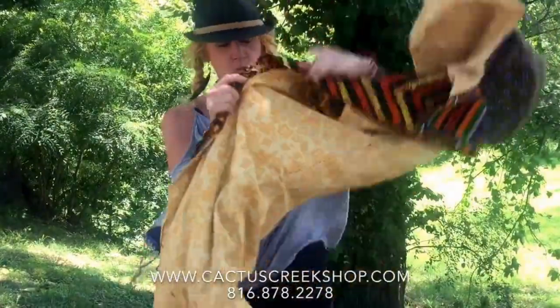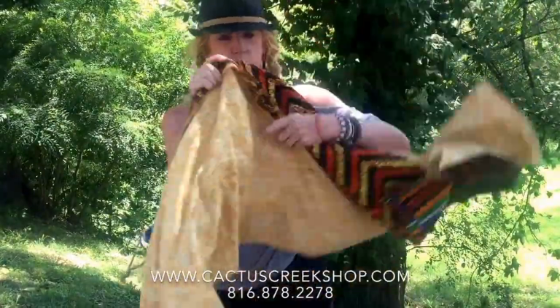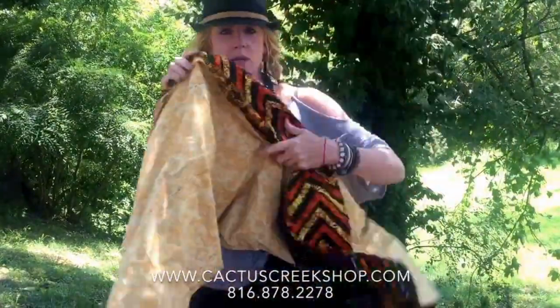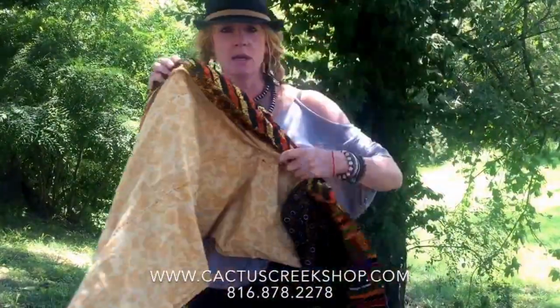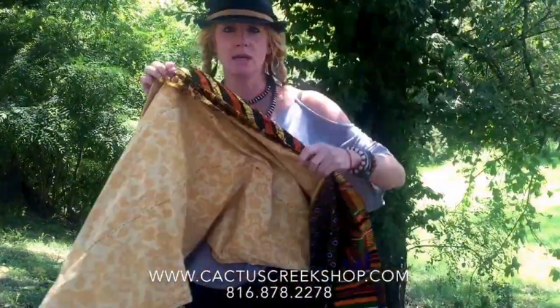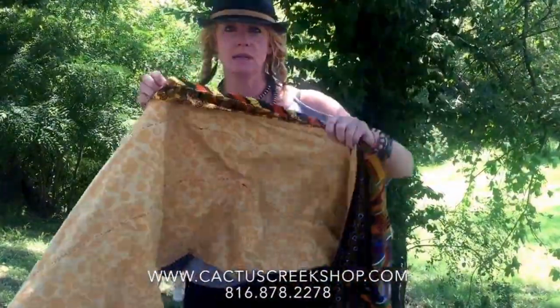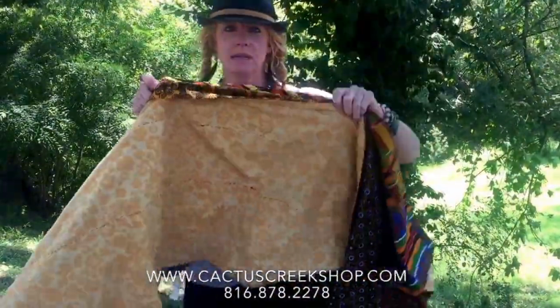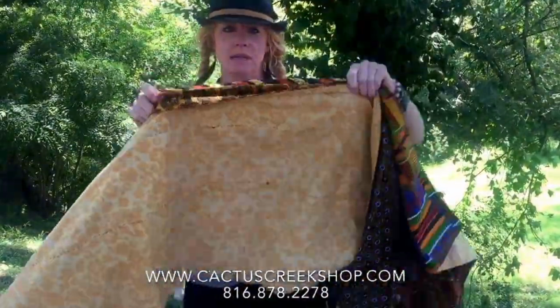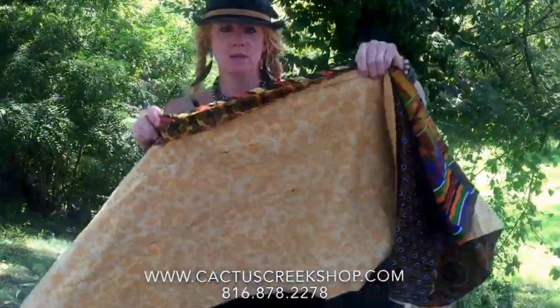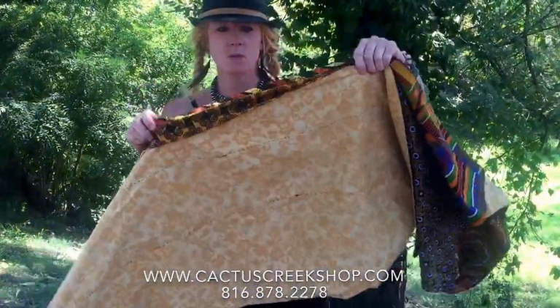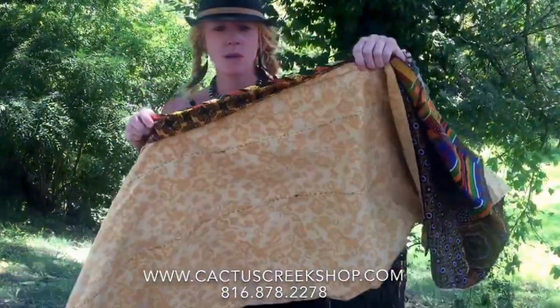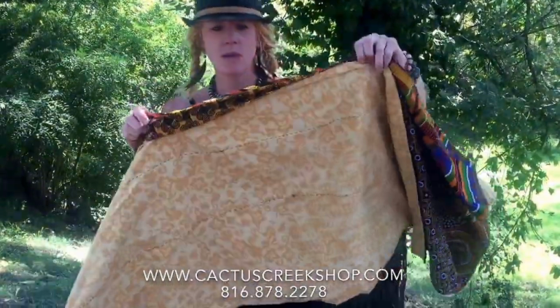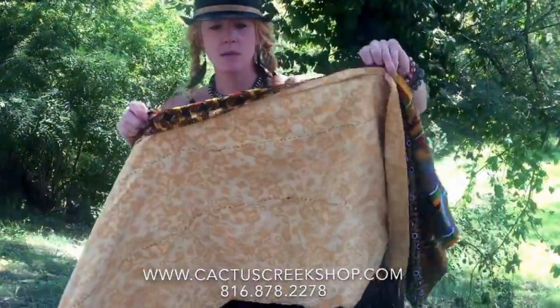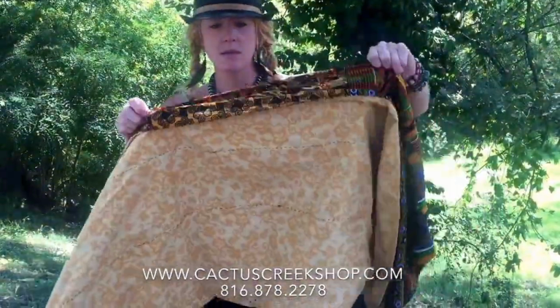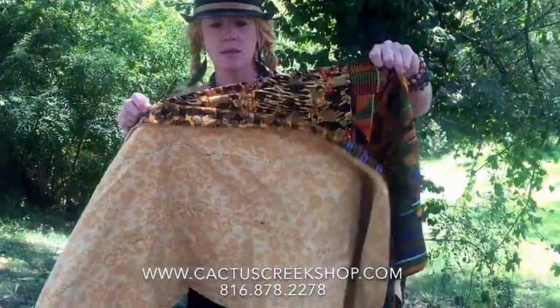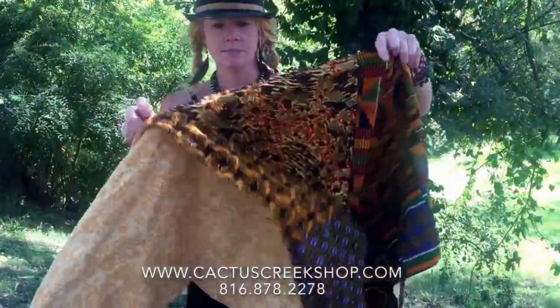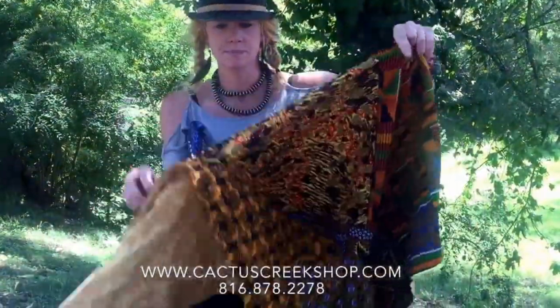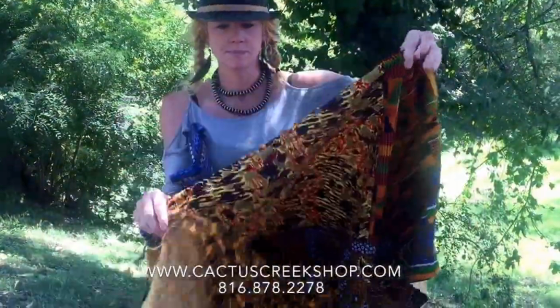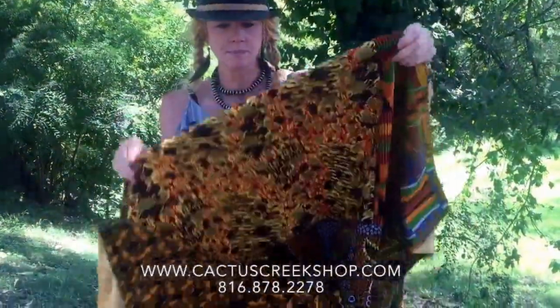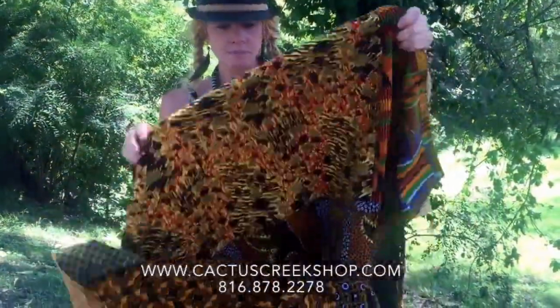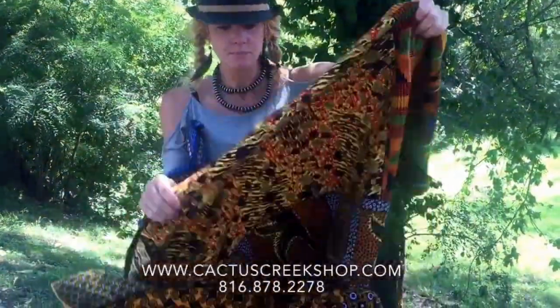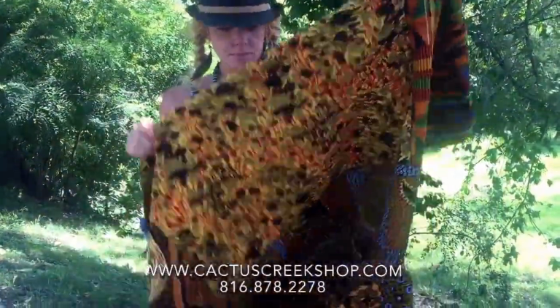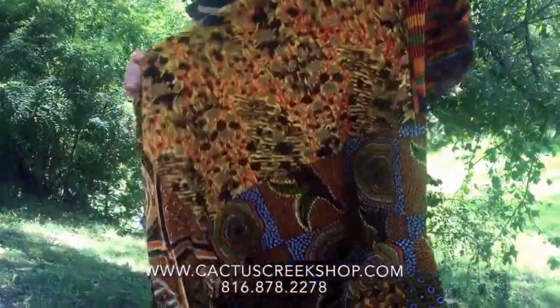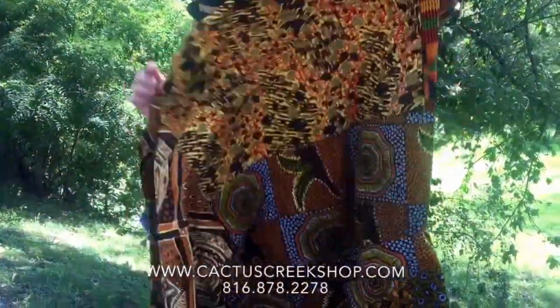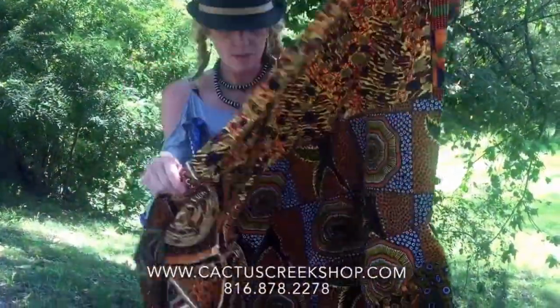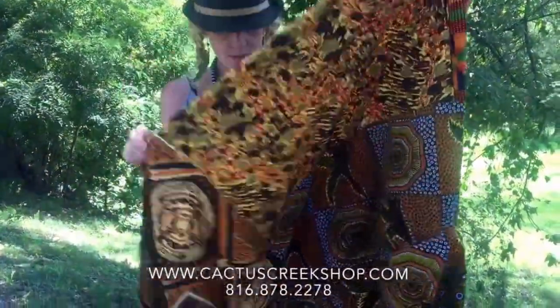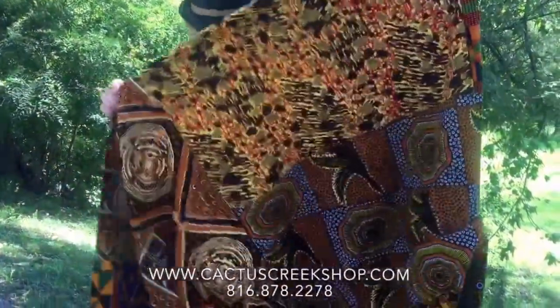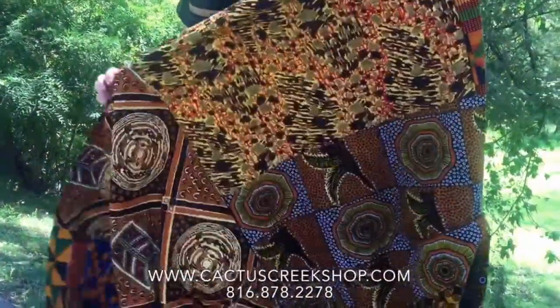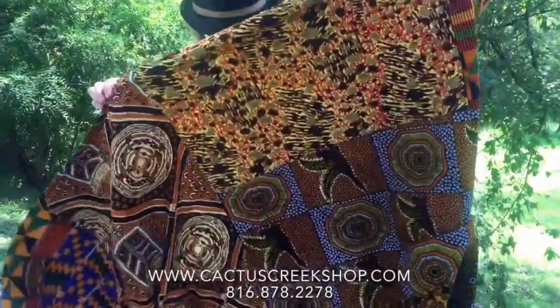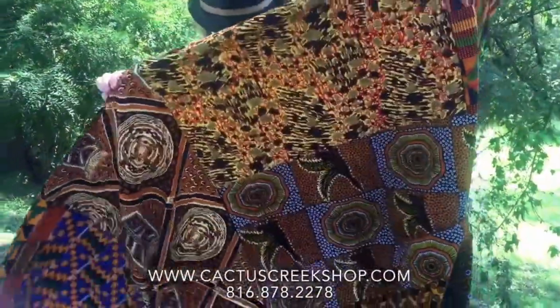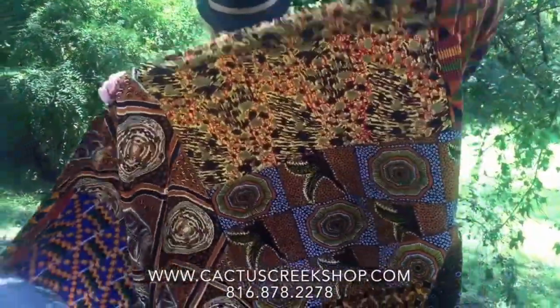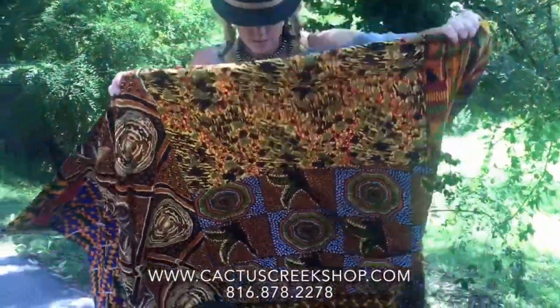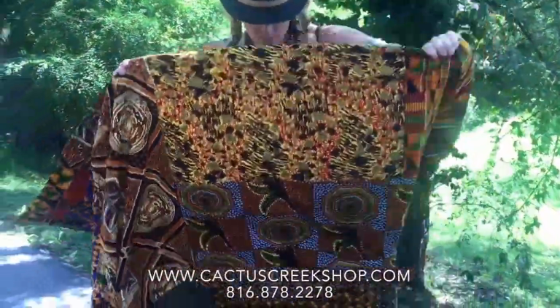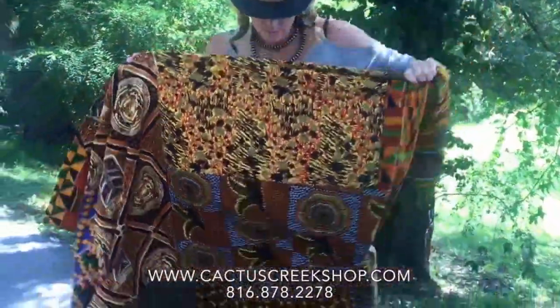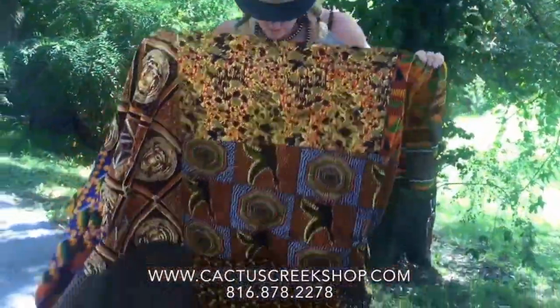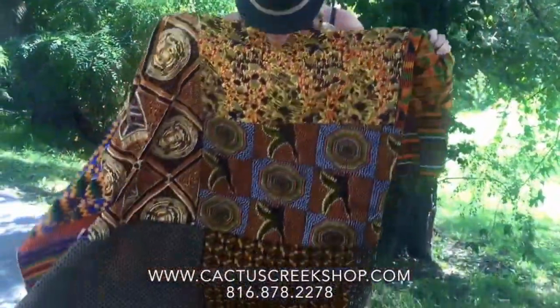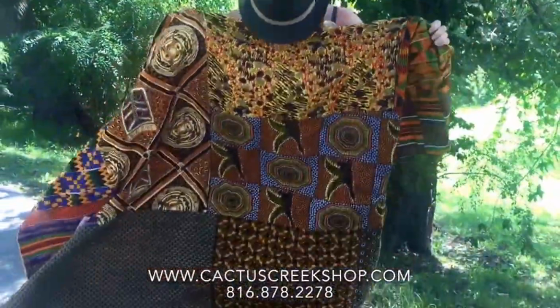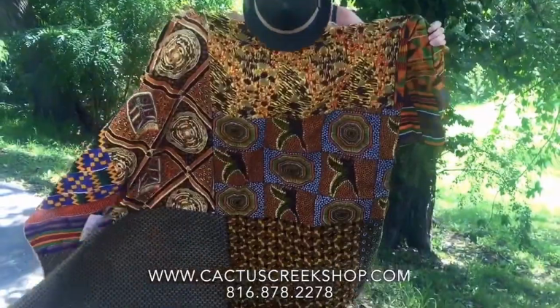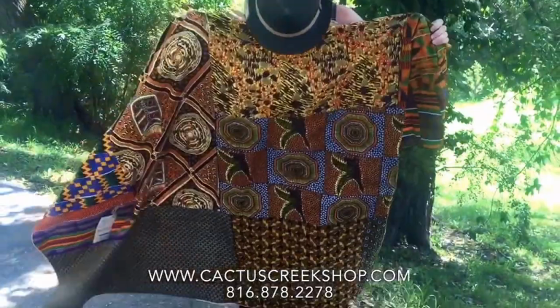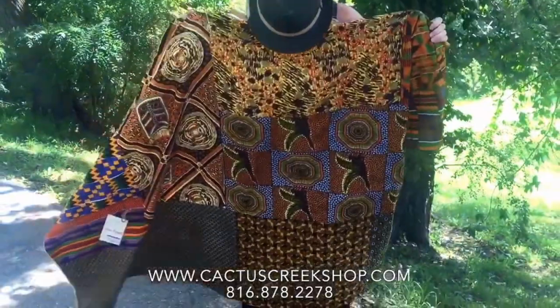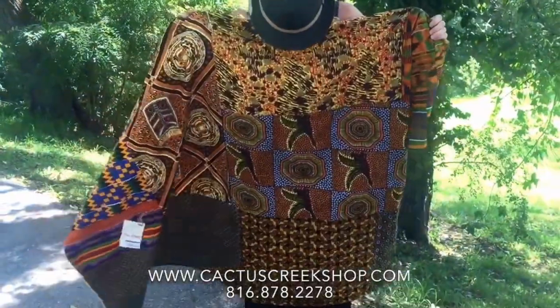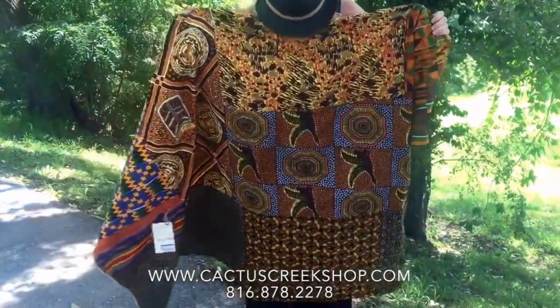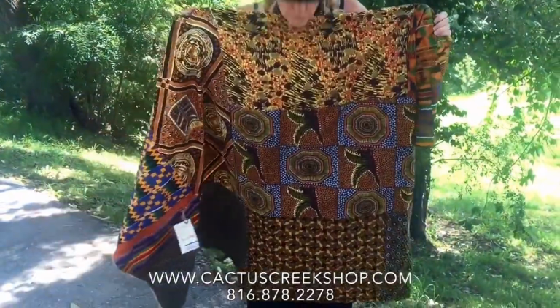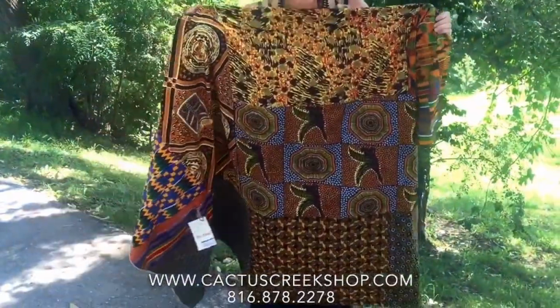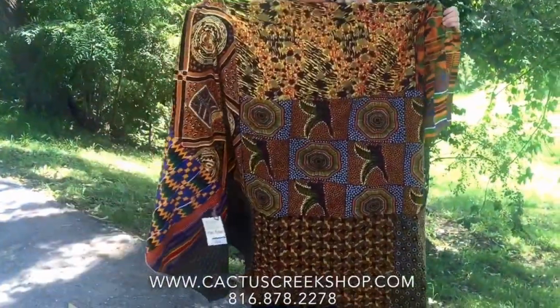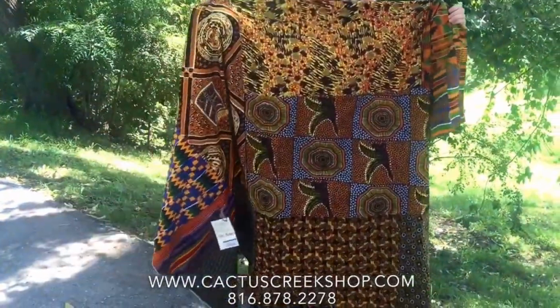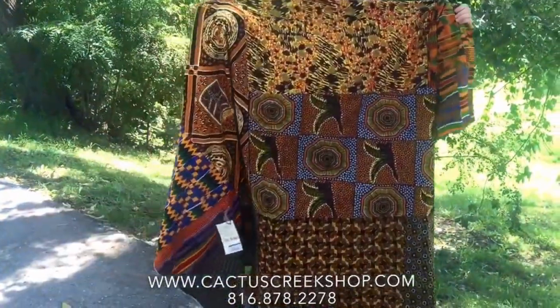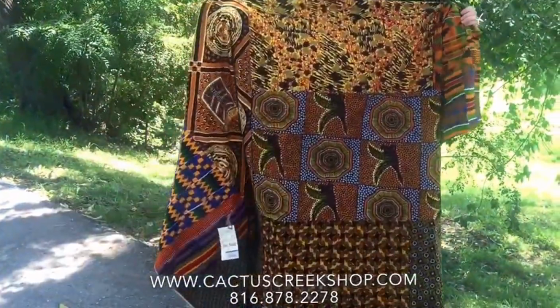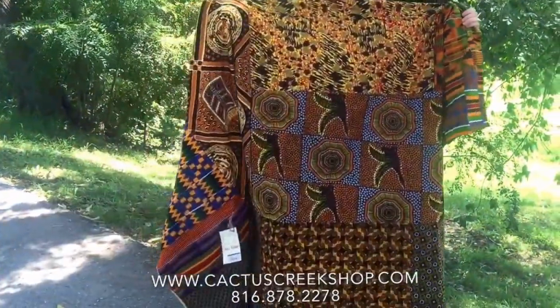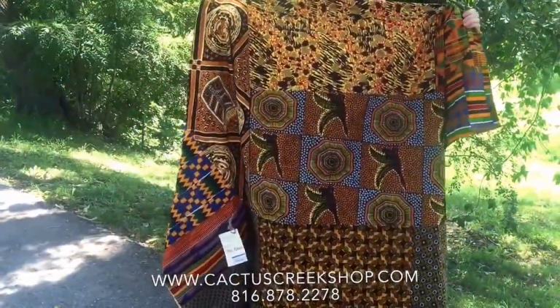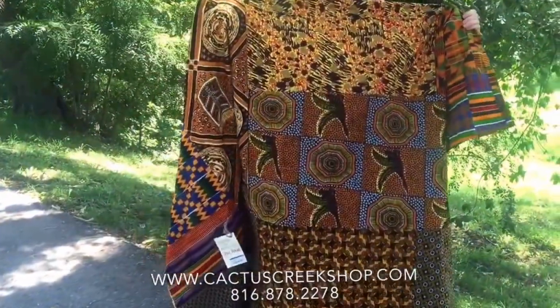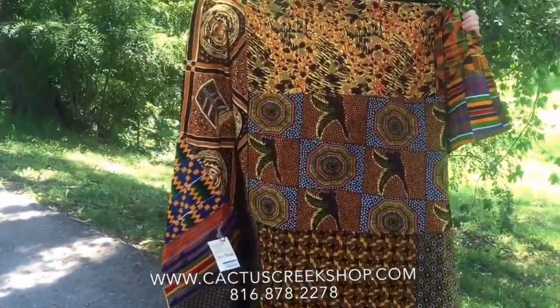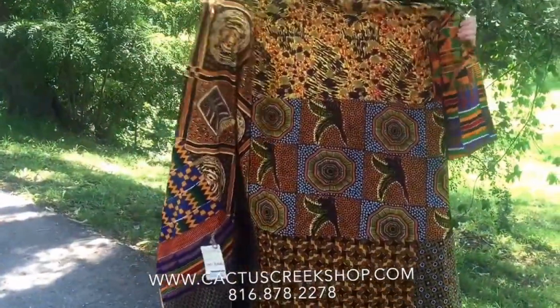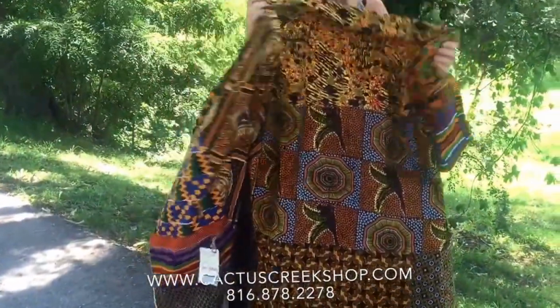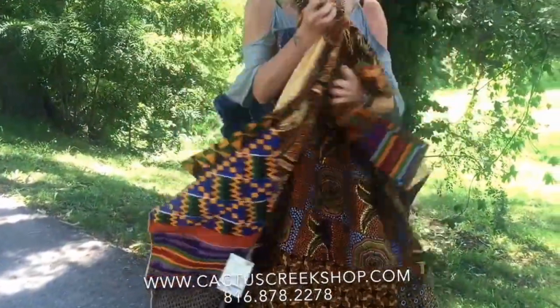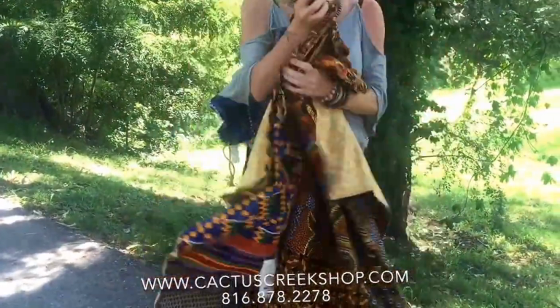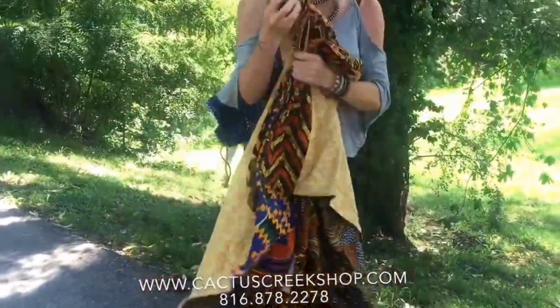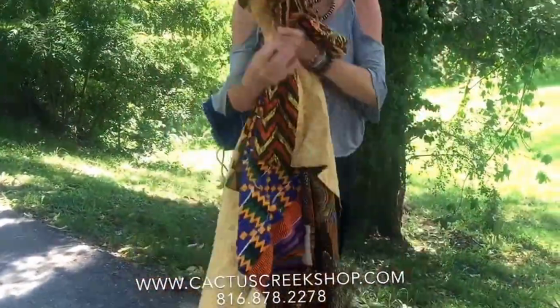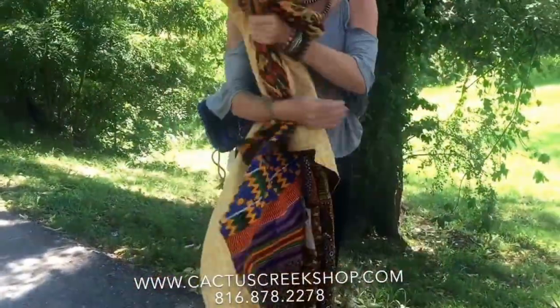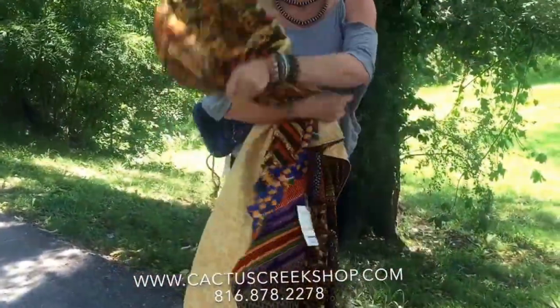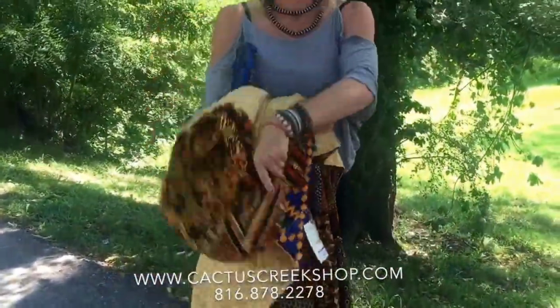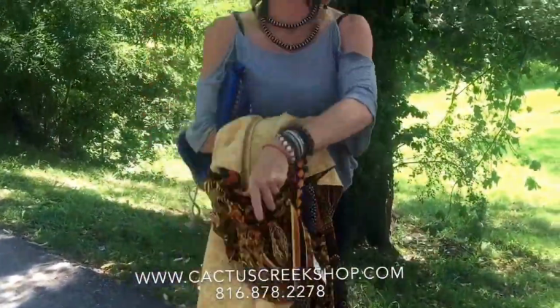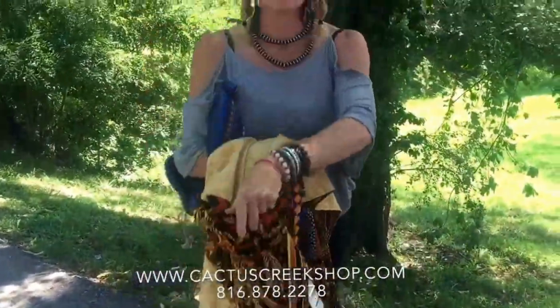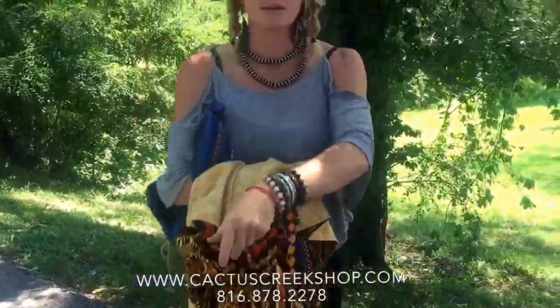Here's one — this one's really beautiful, kind of tribal looking.